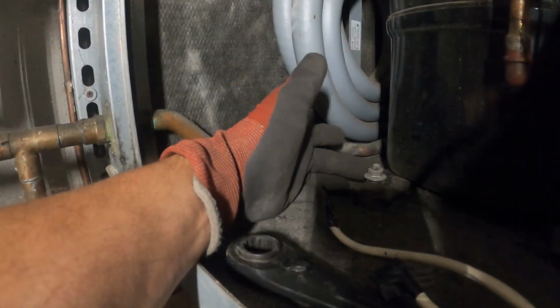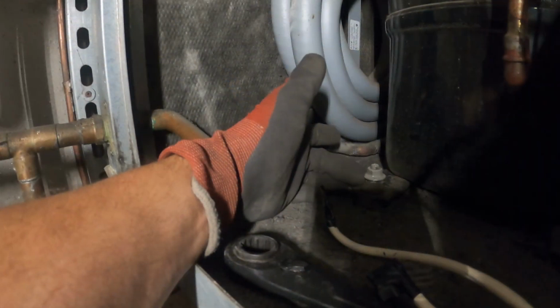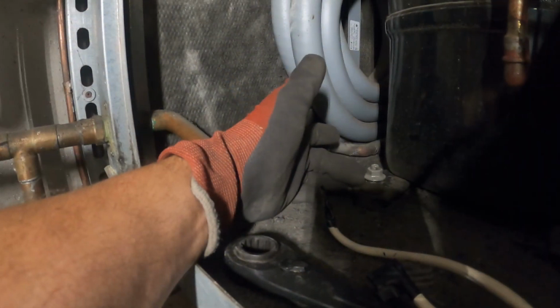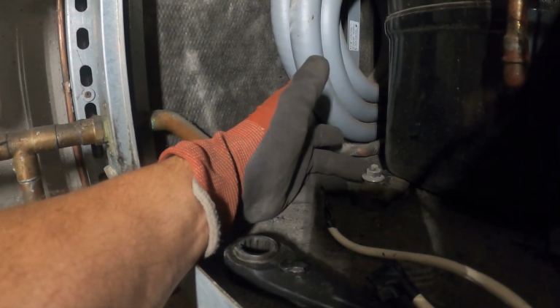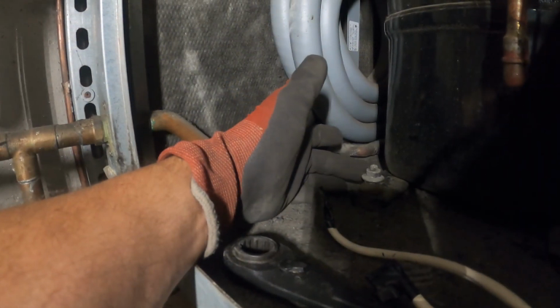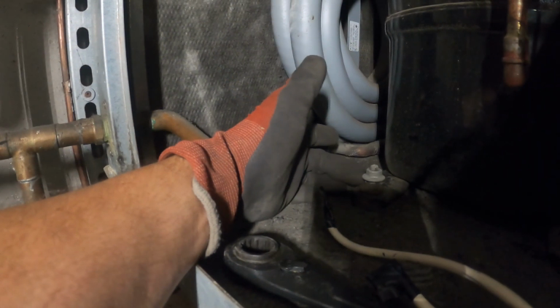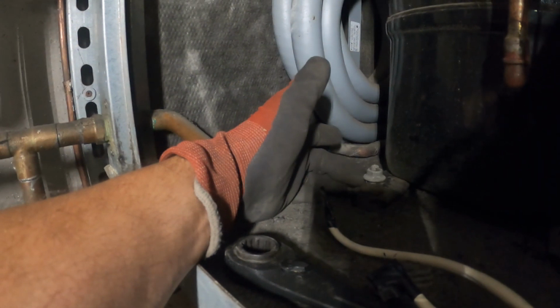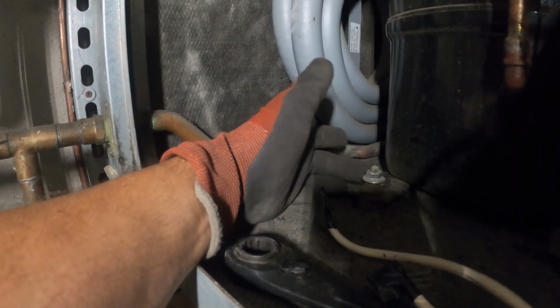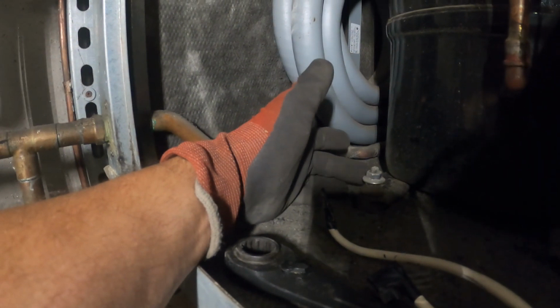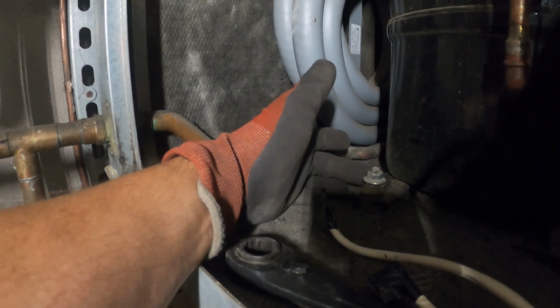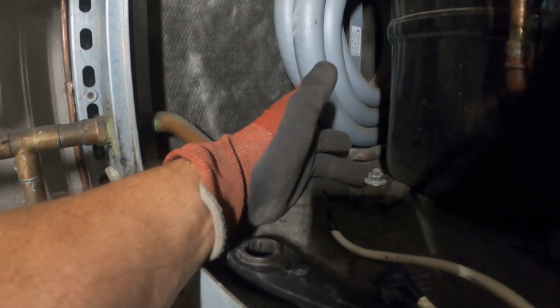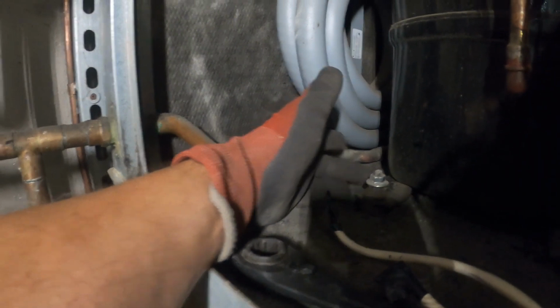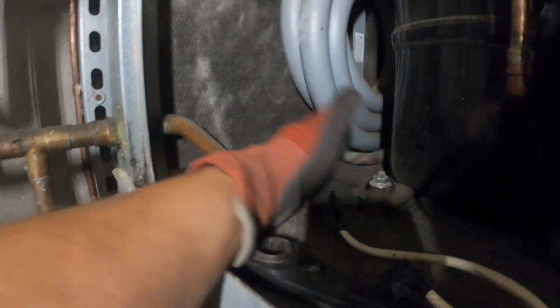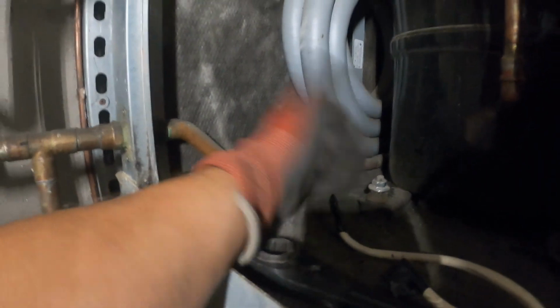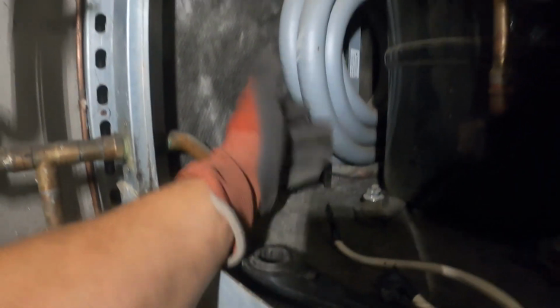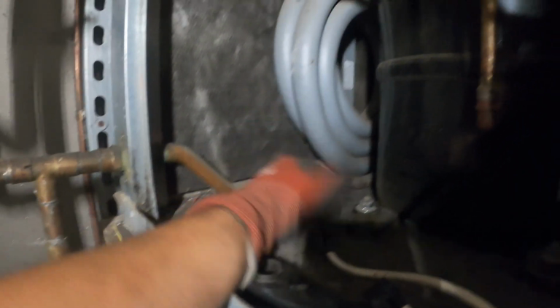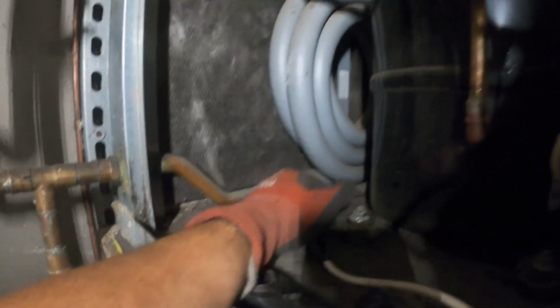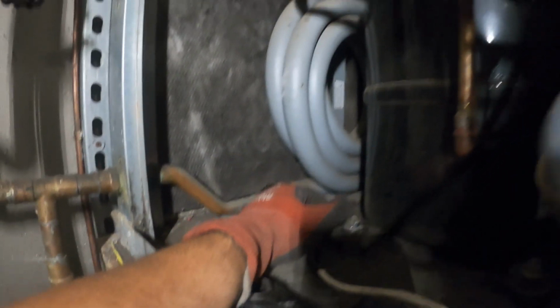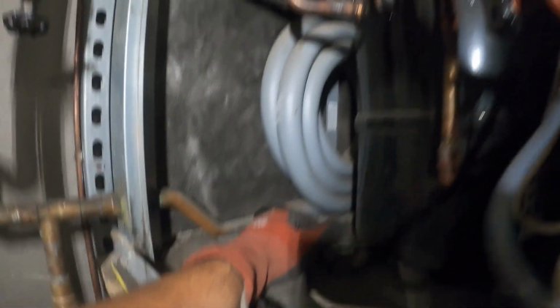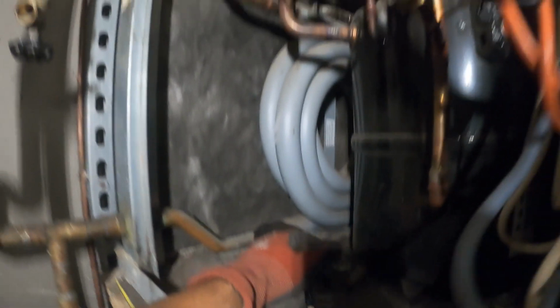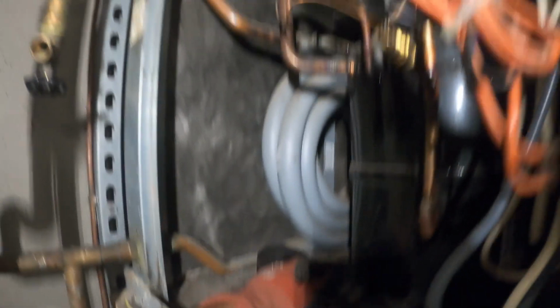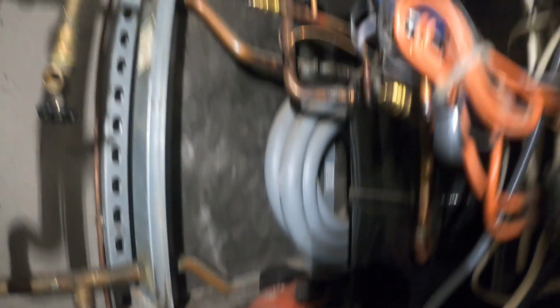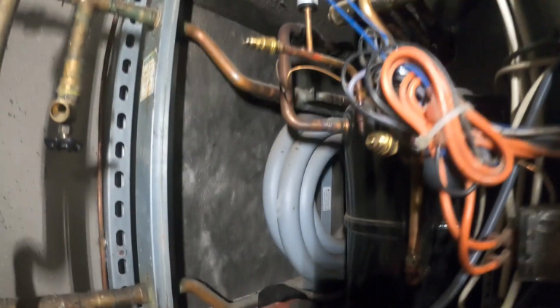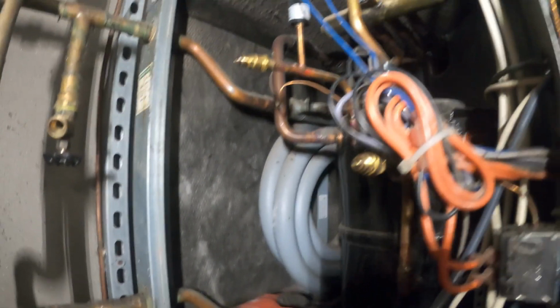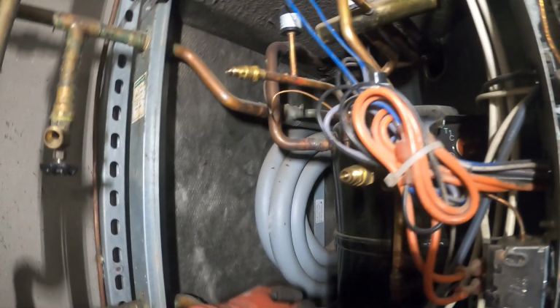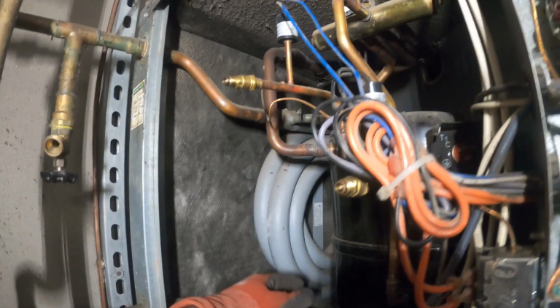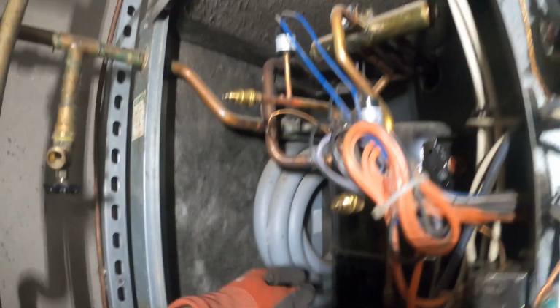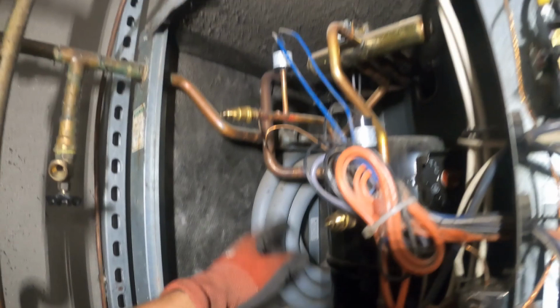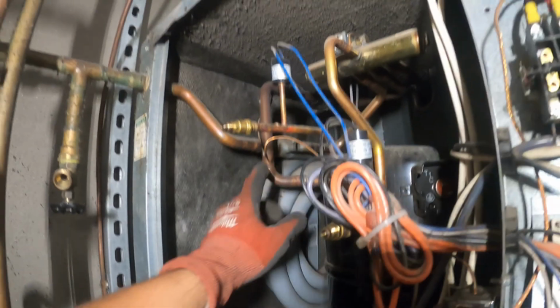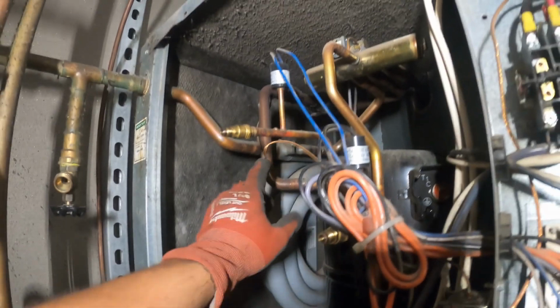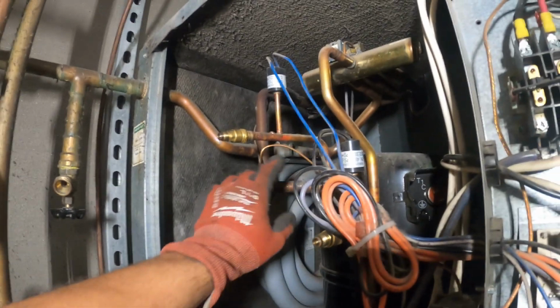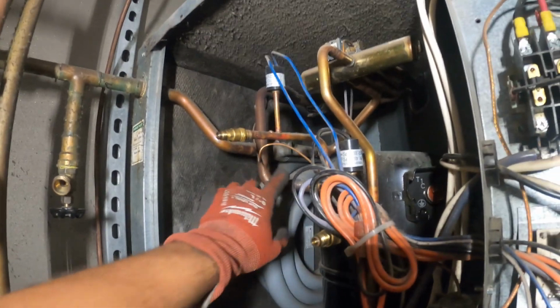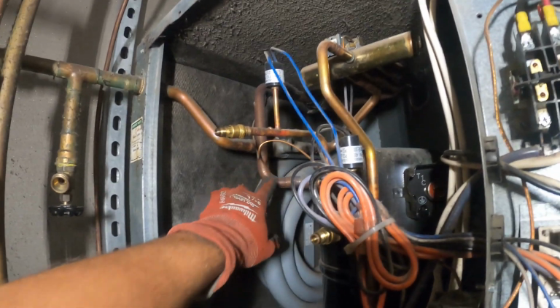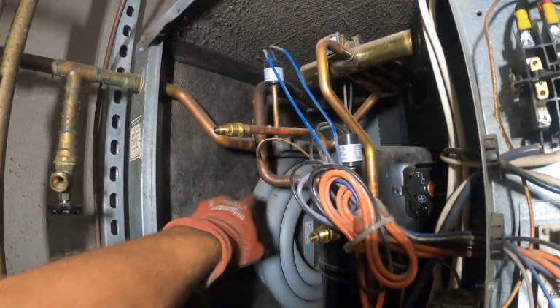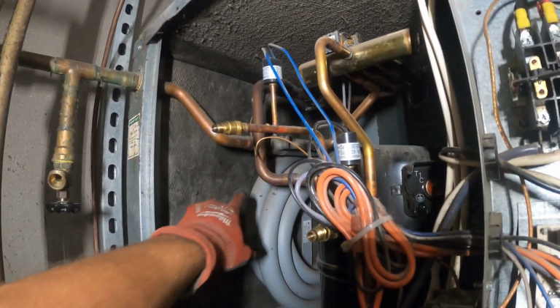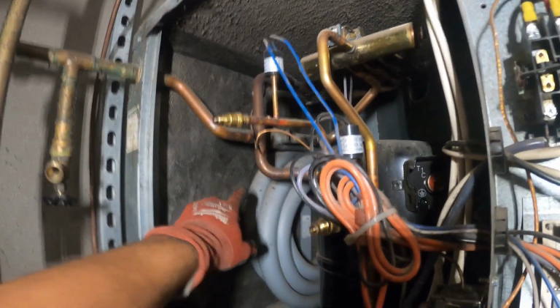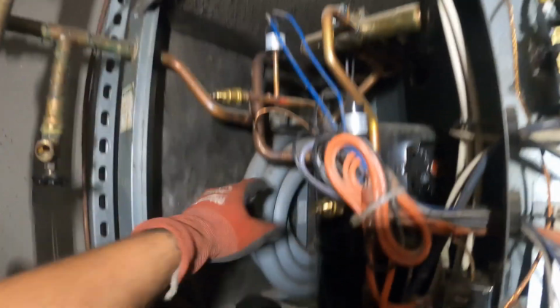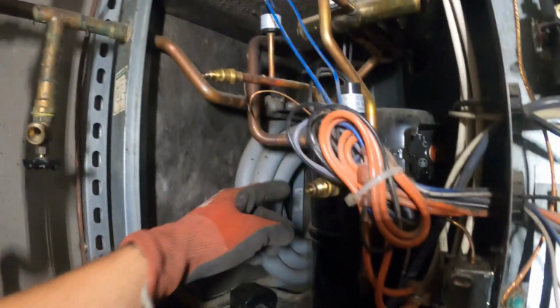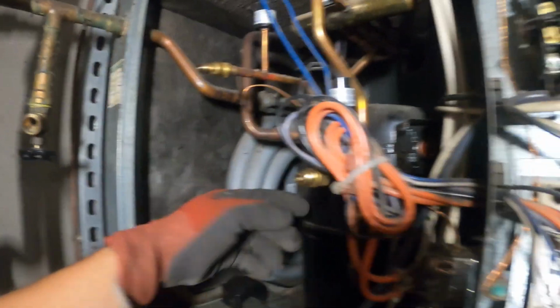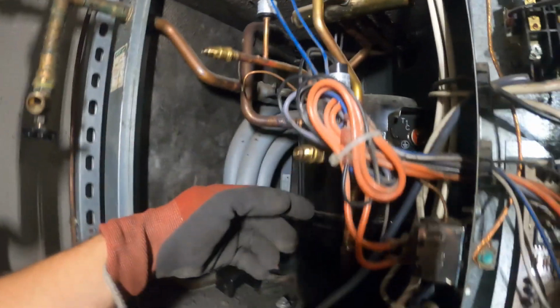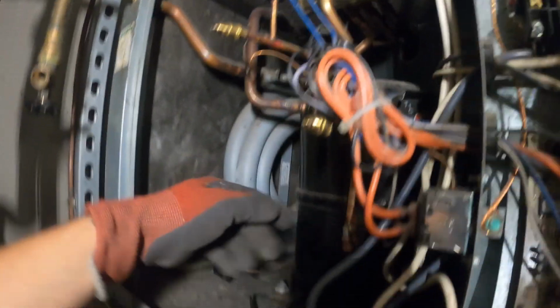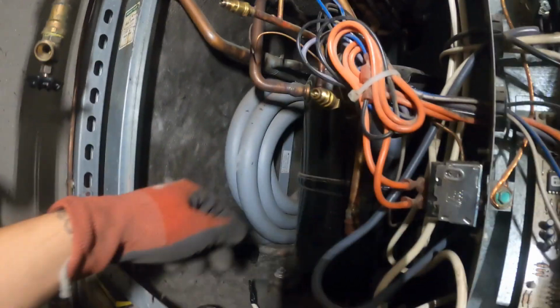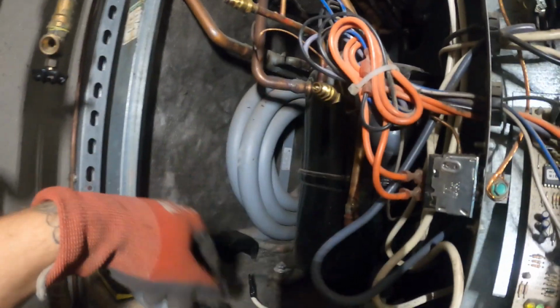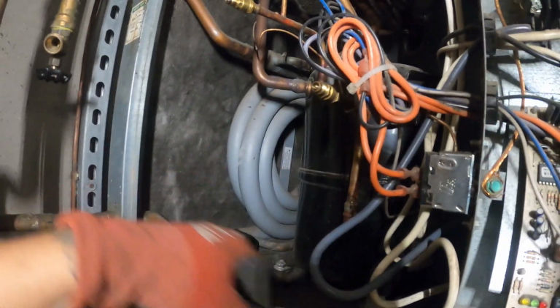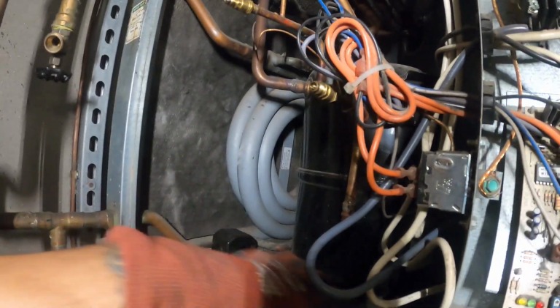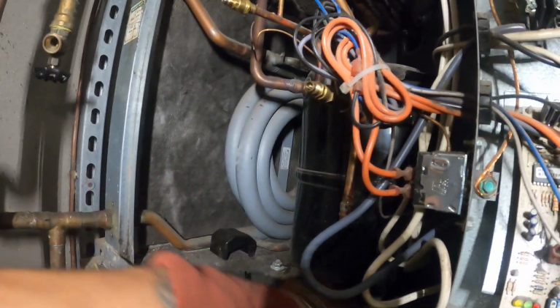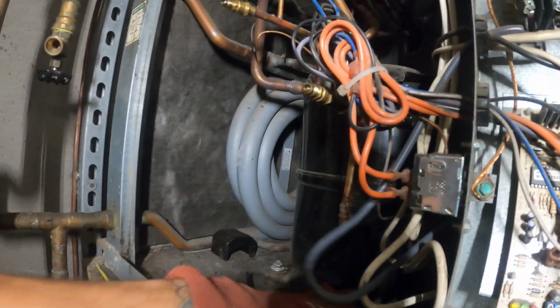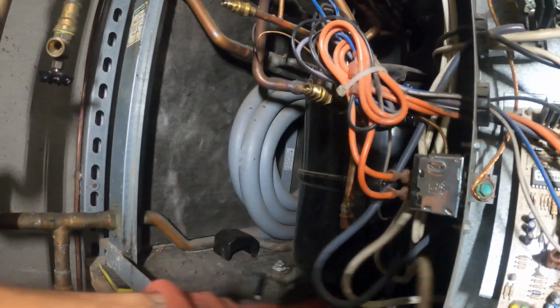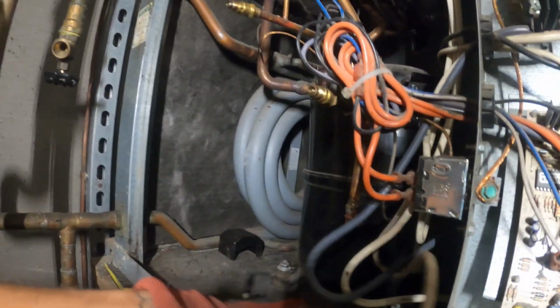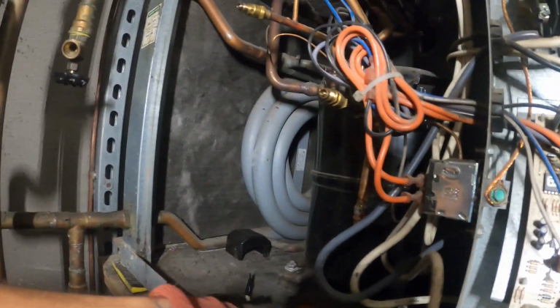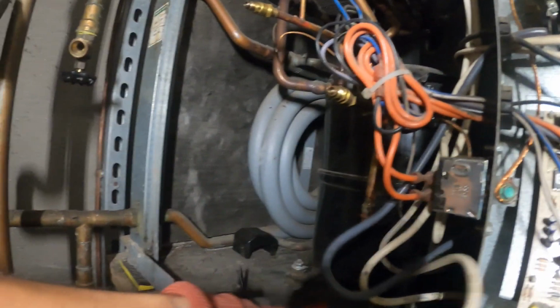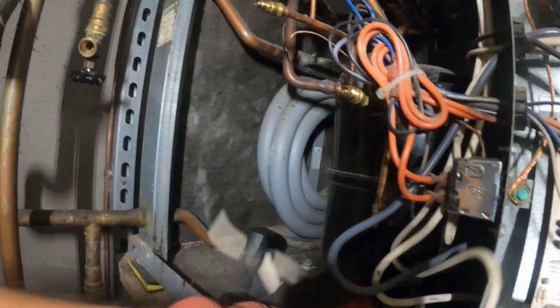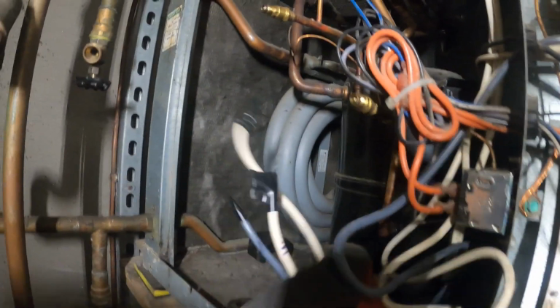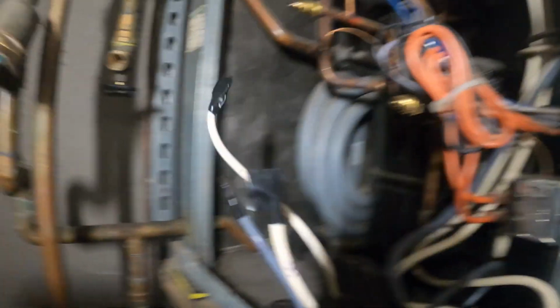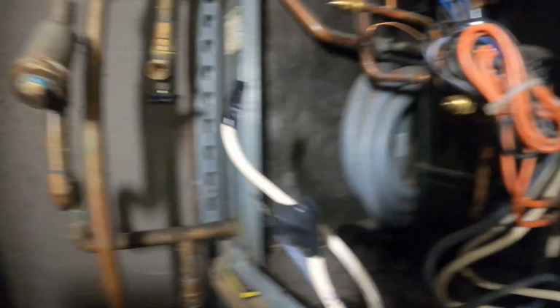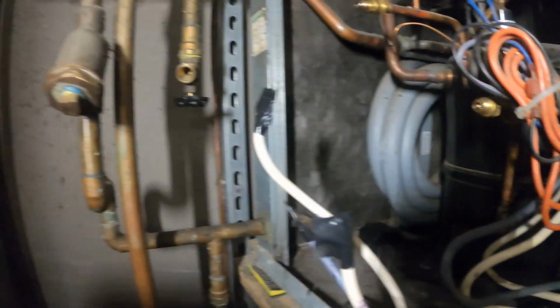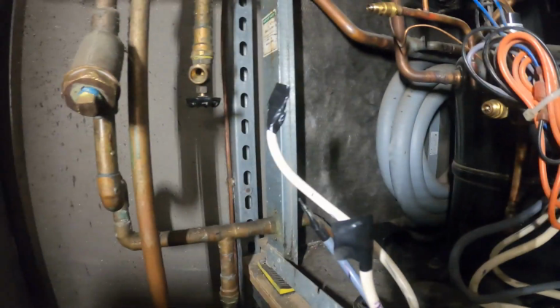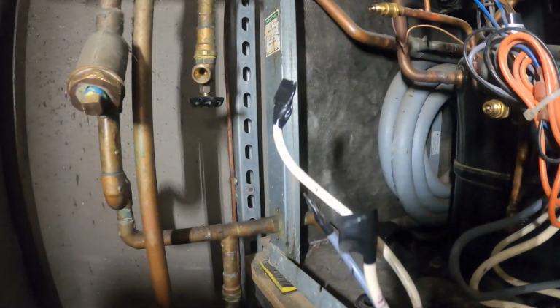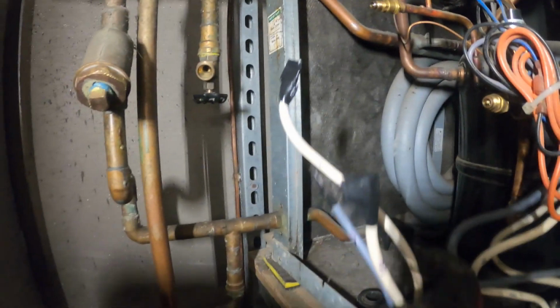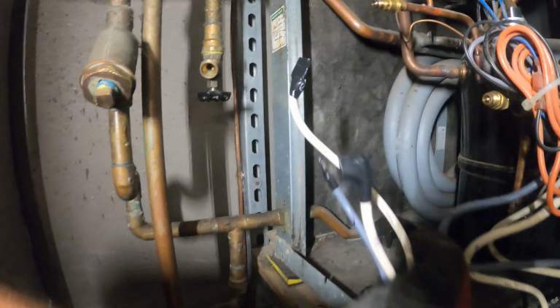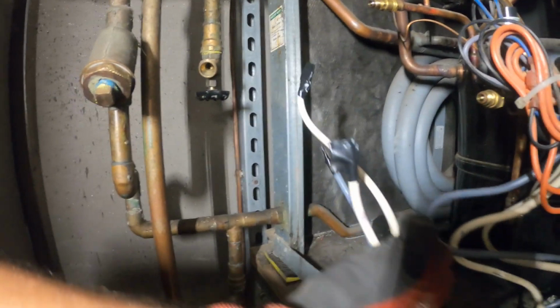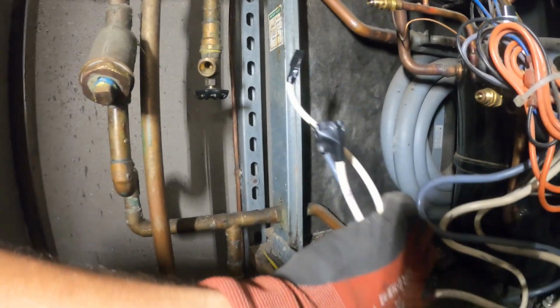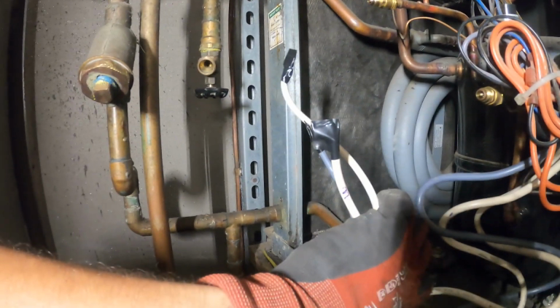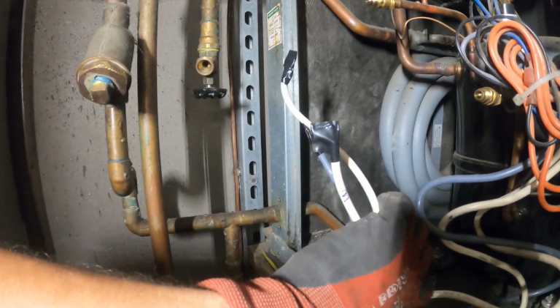The compressor has four bolts and then it can lift up. But first let's disconnect the piping. The electrical is already disconnected.